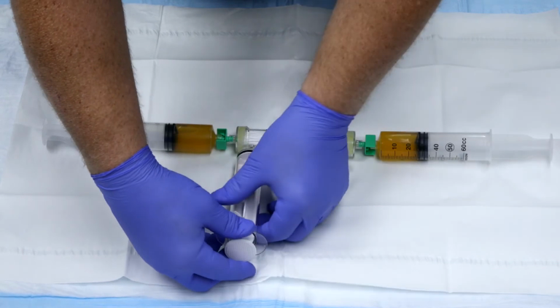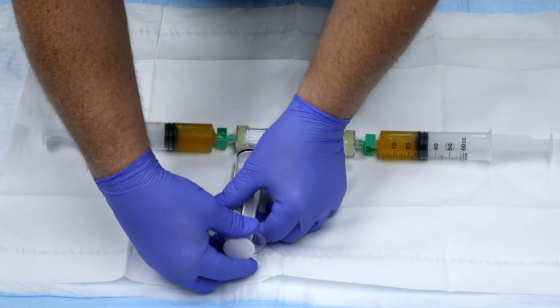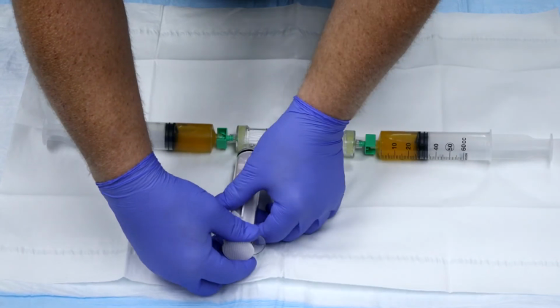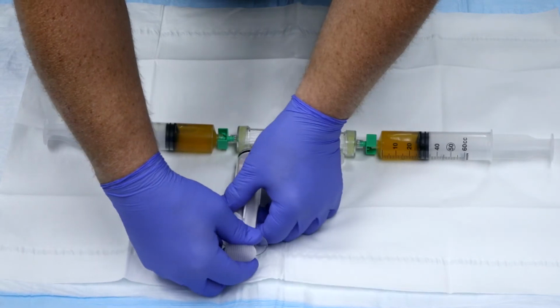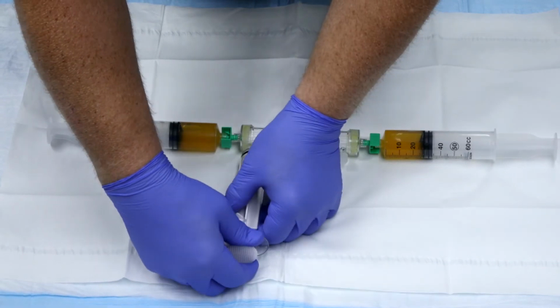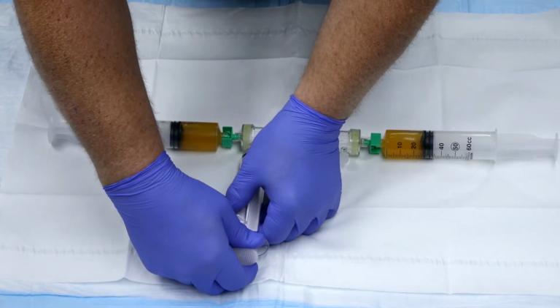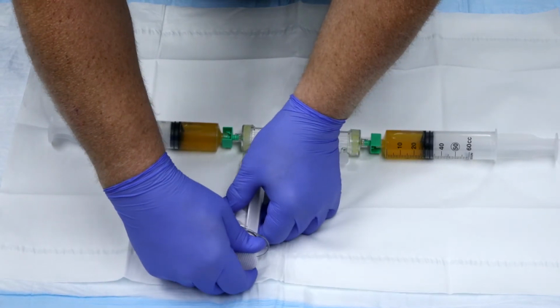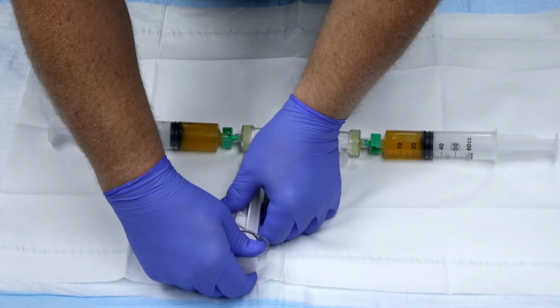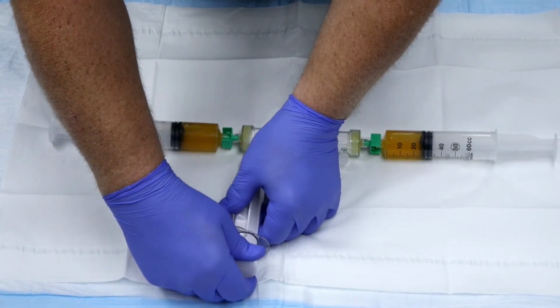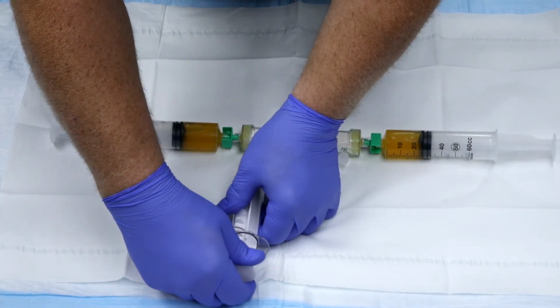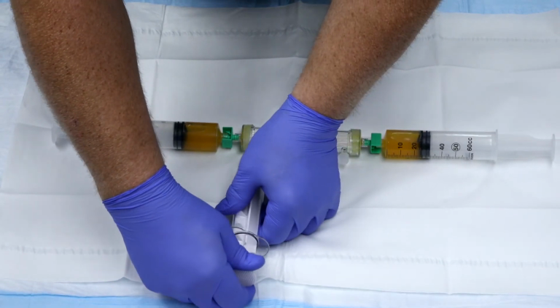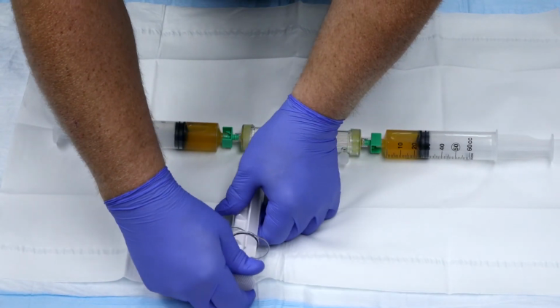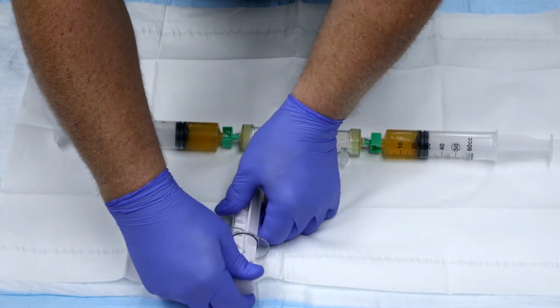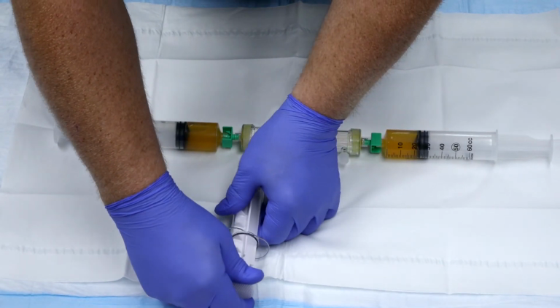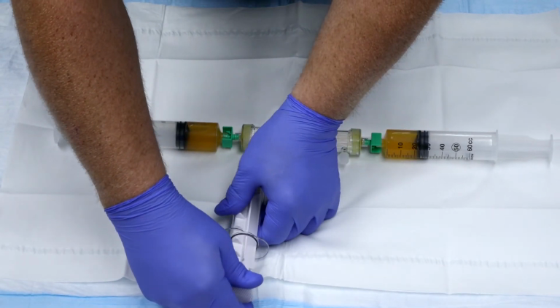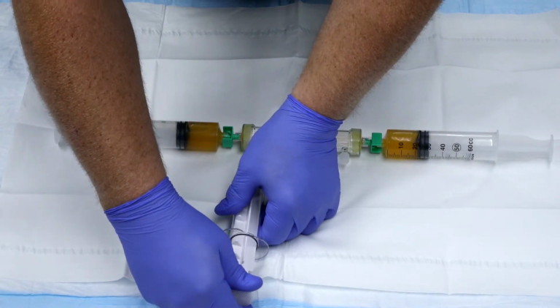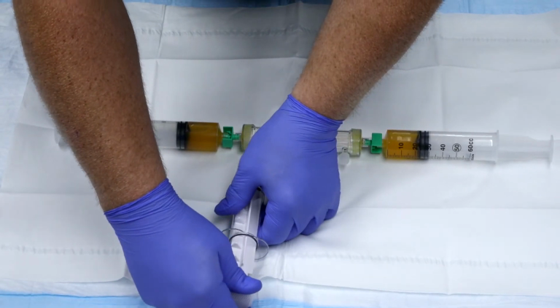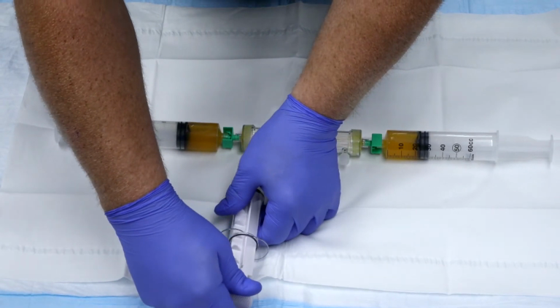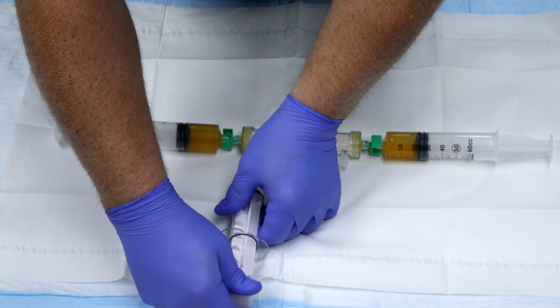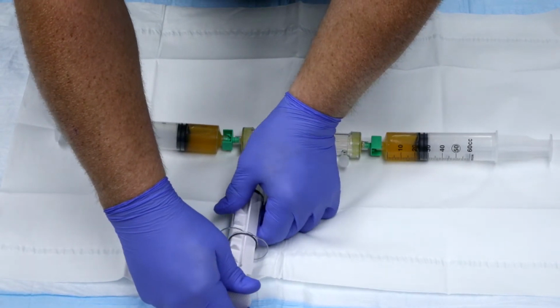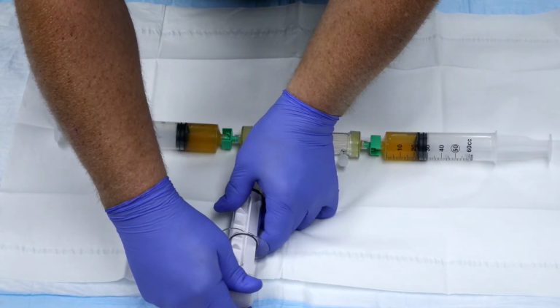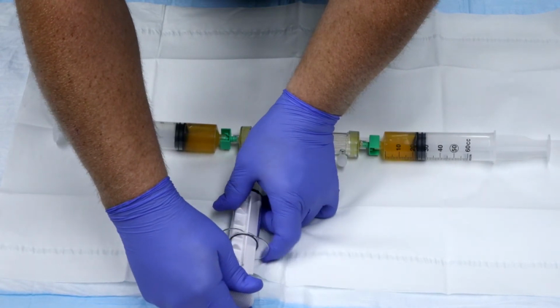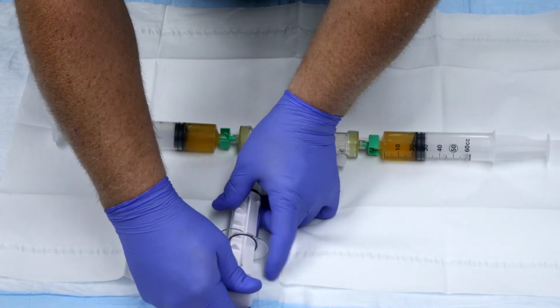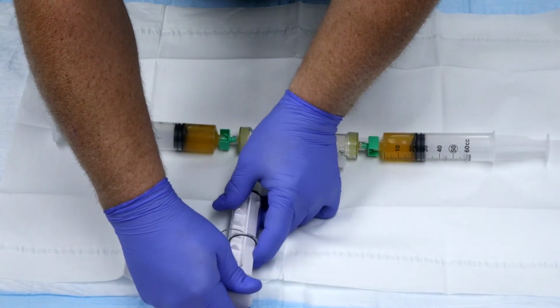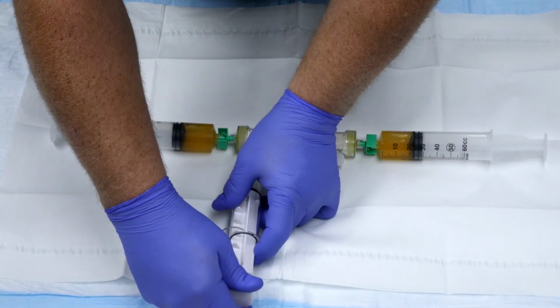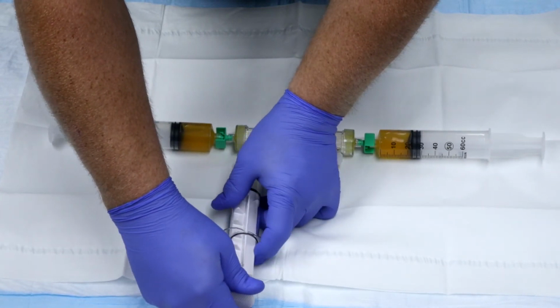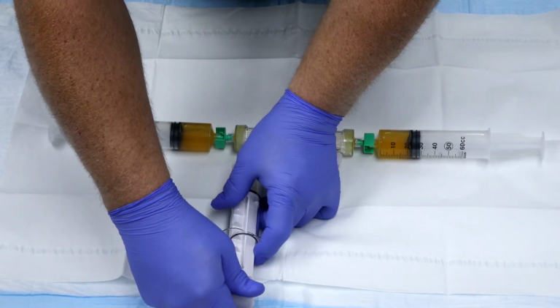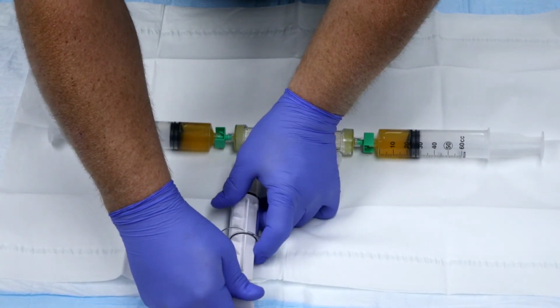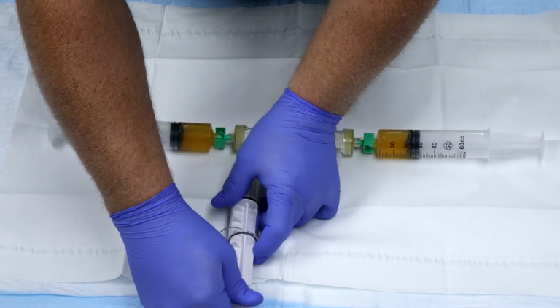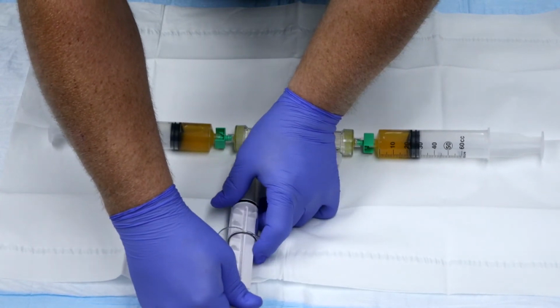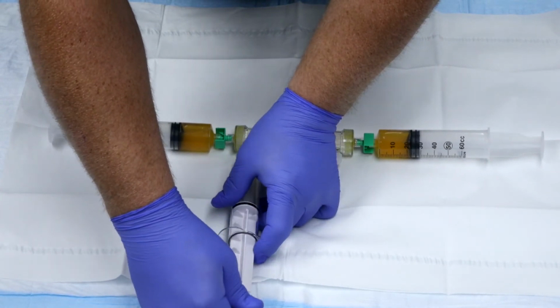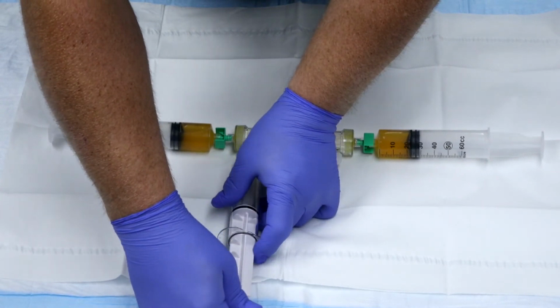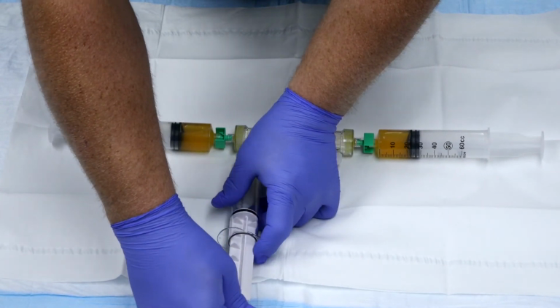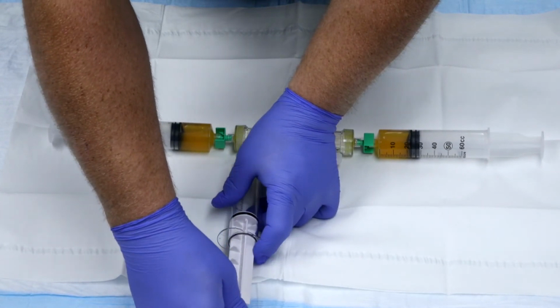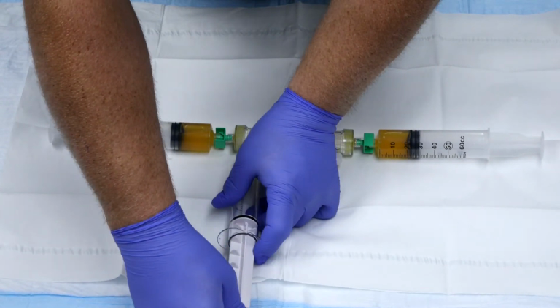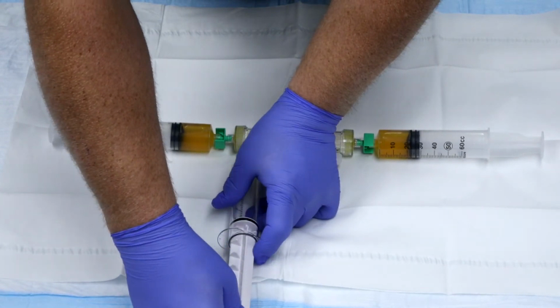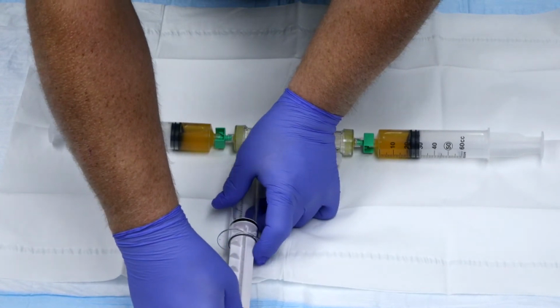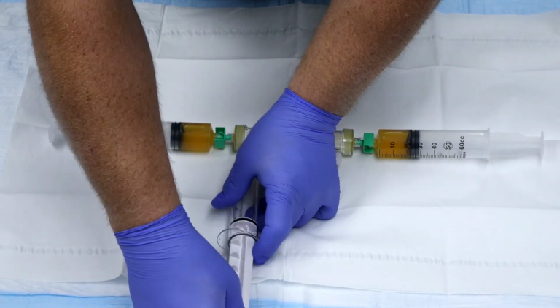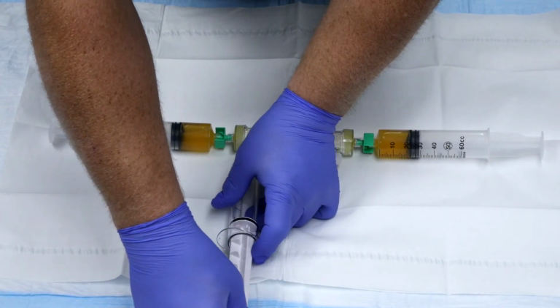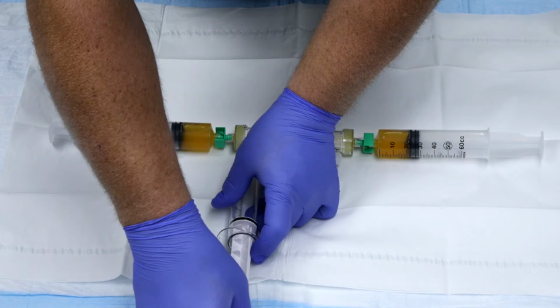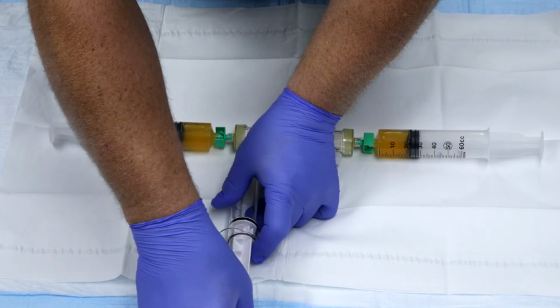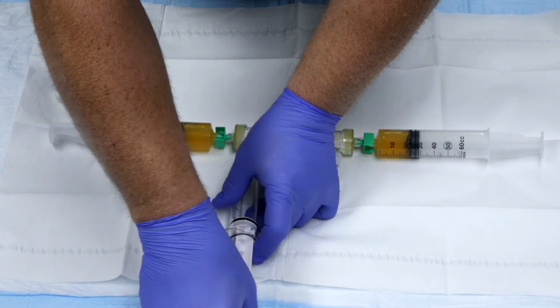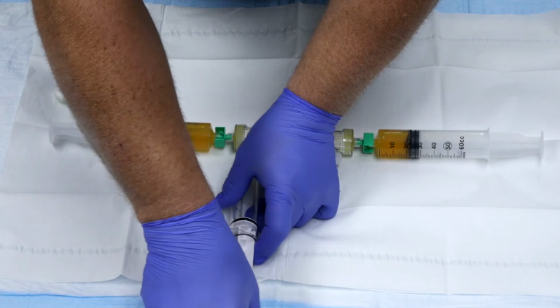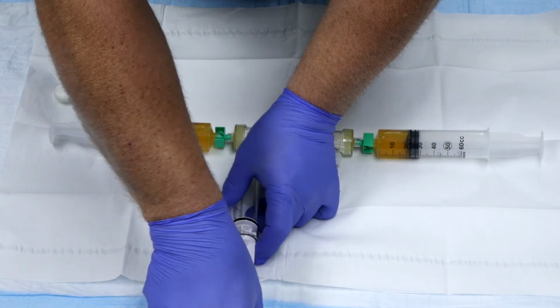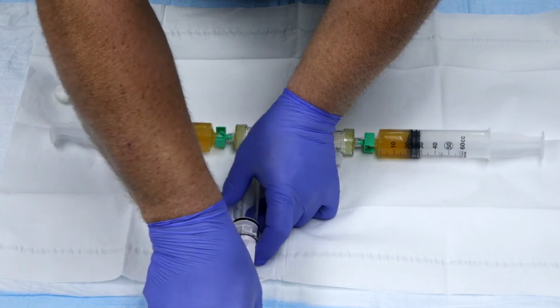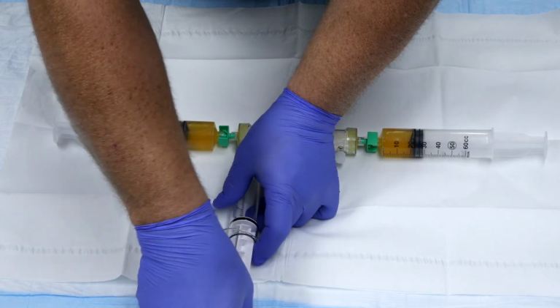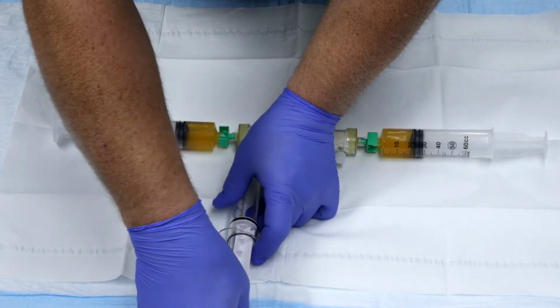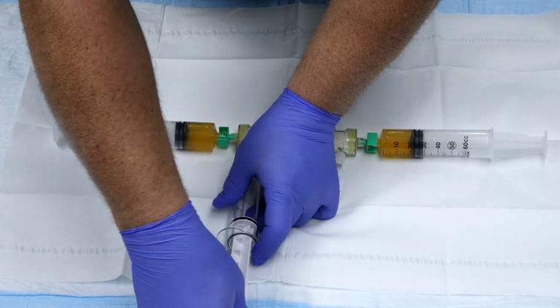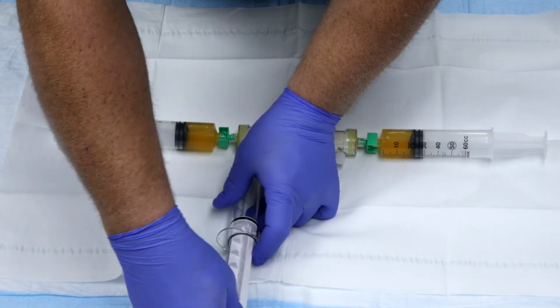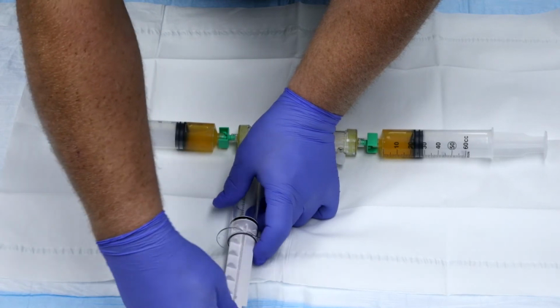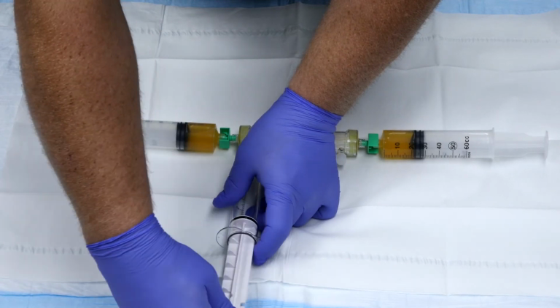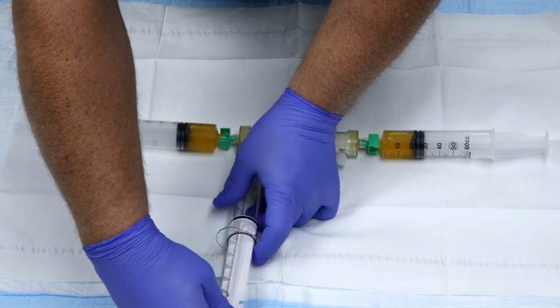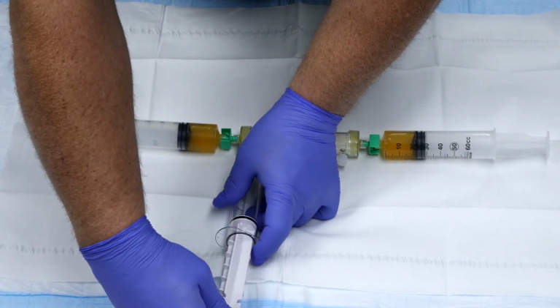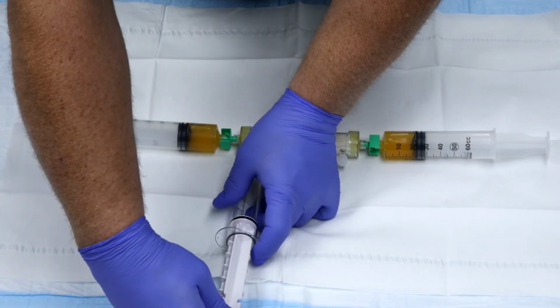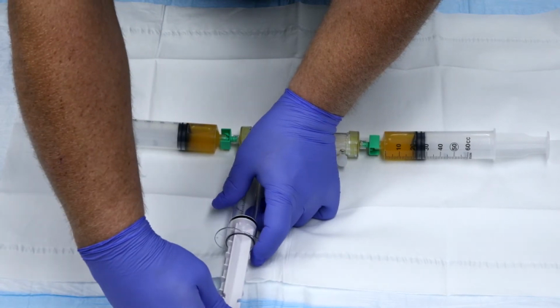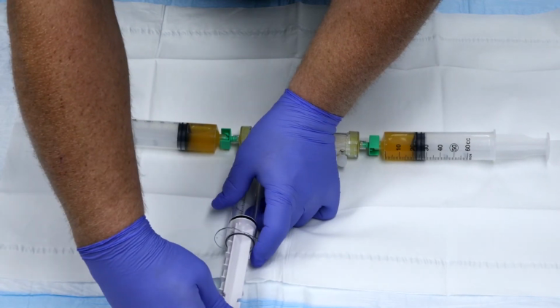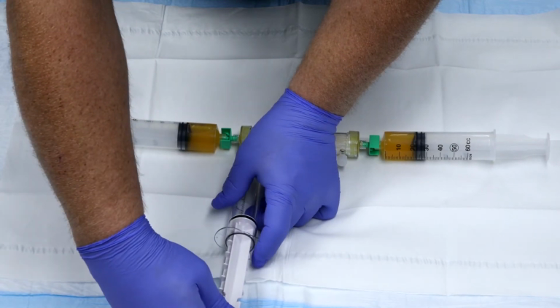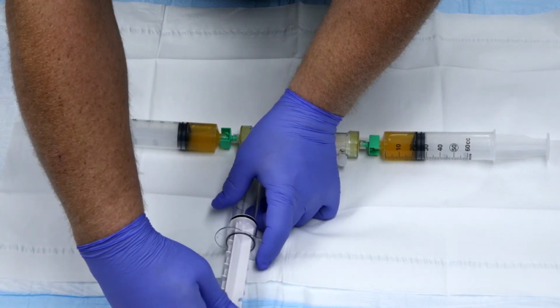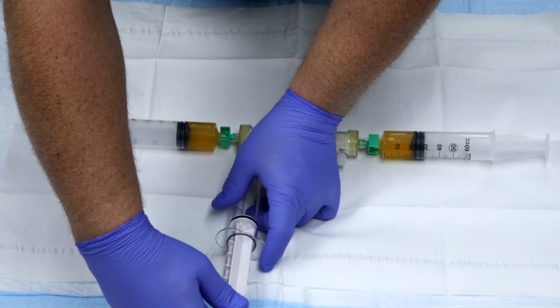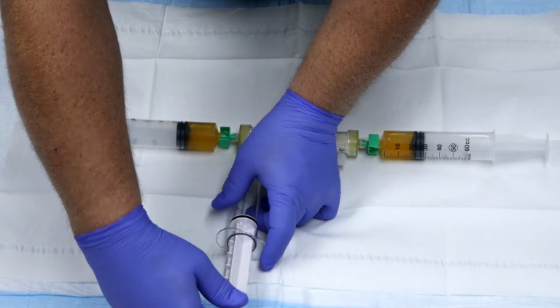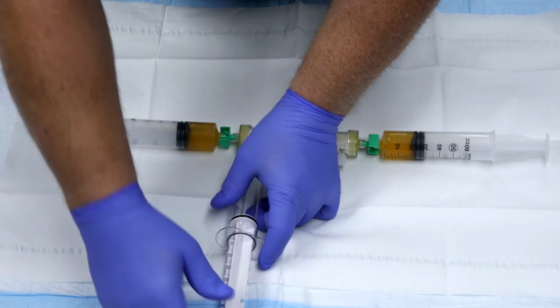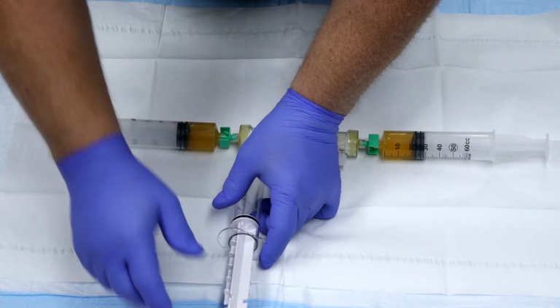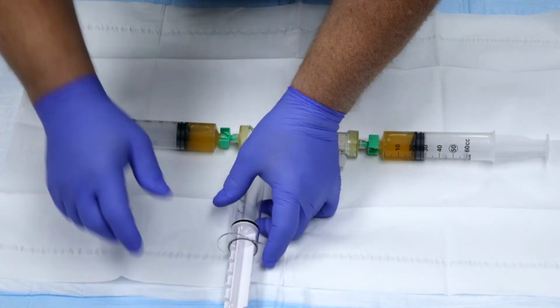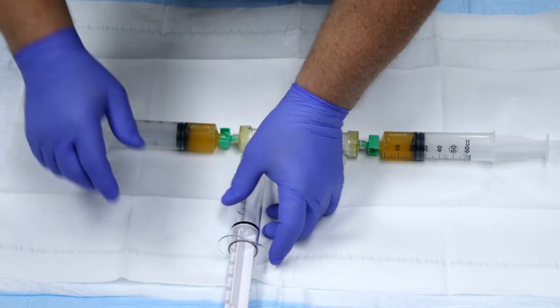Pull back on the vacuum syringe and lock in place. Ensure all ports are secure with no air entering the system.